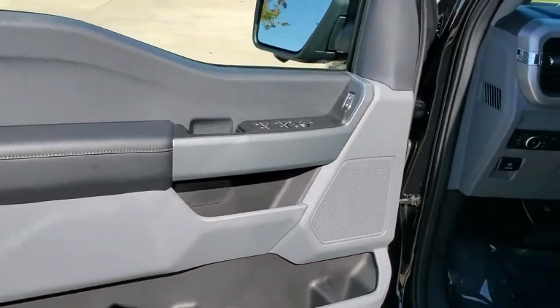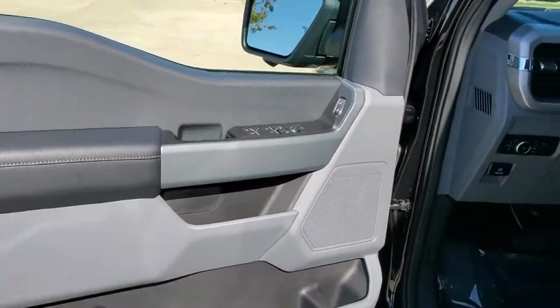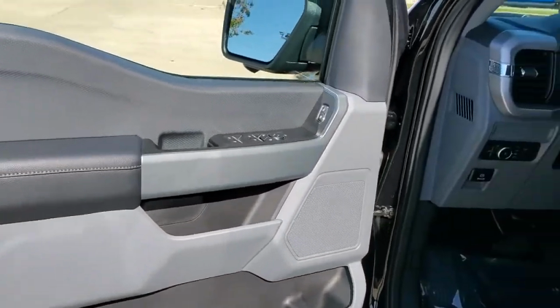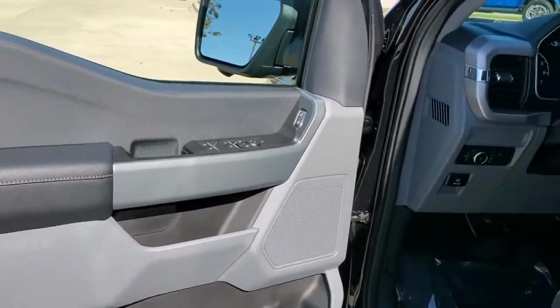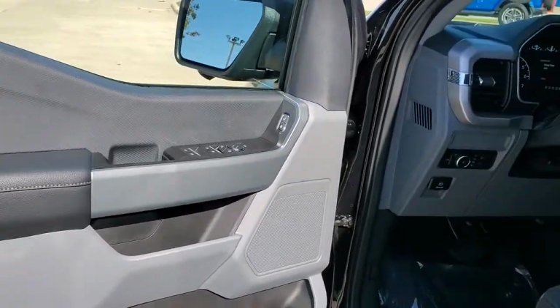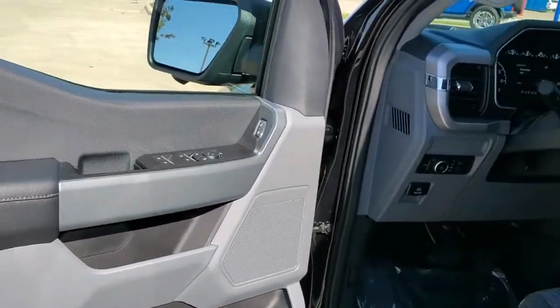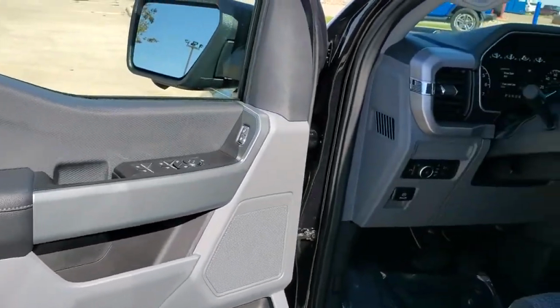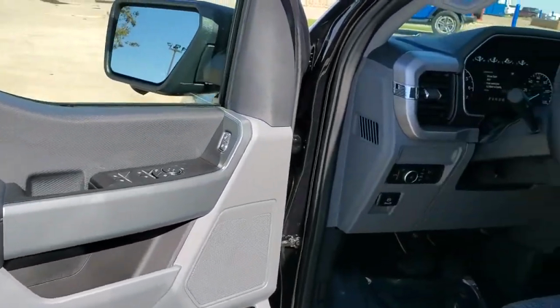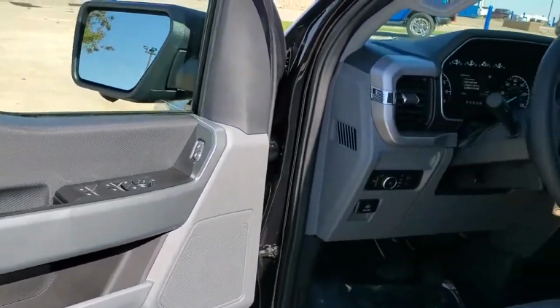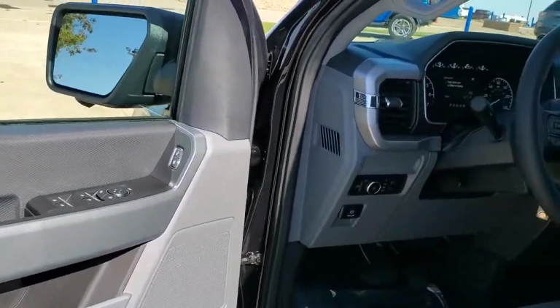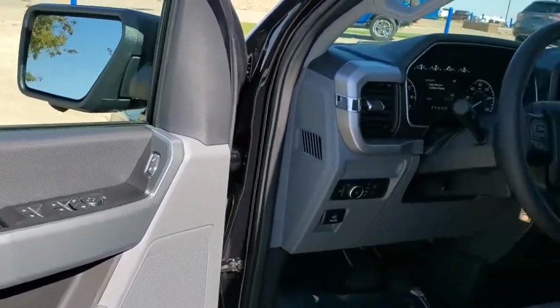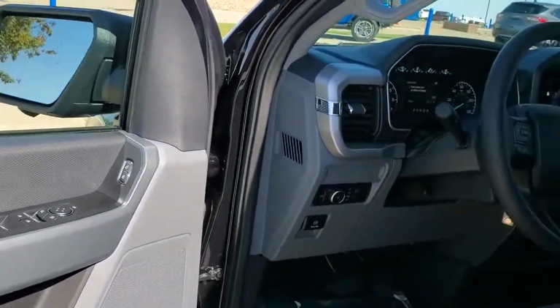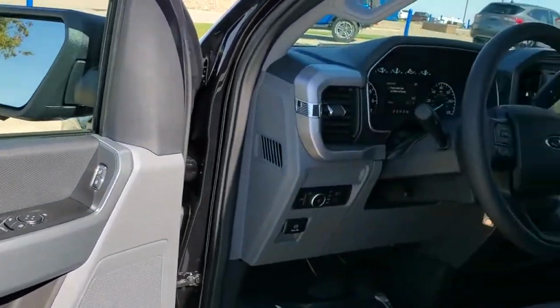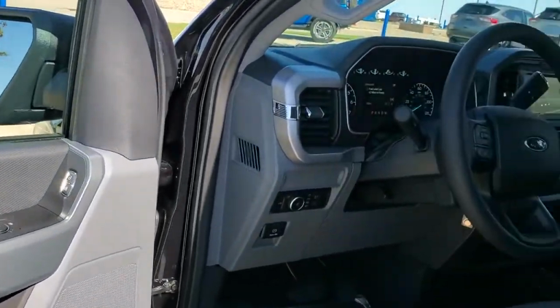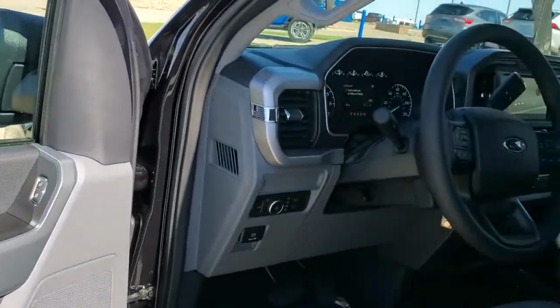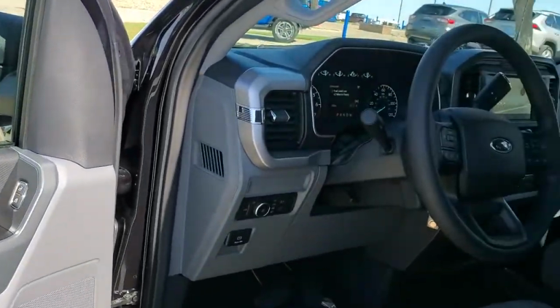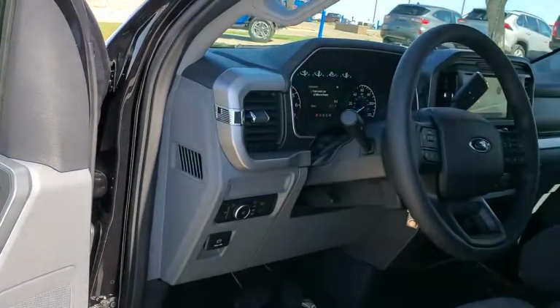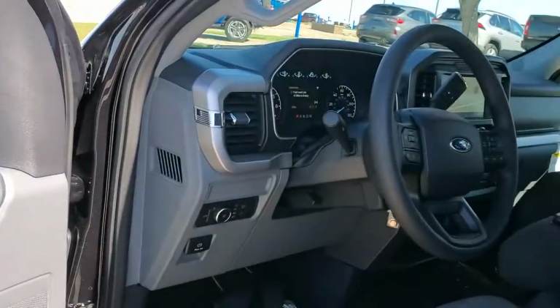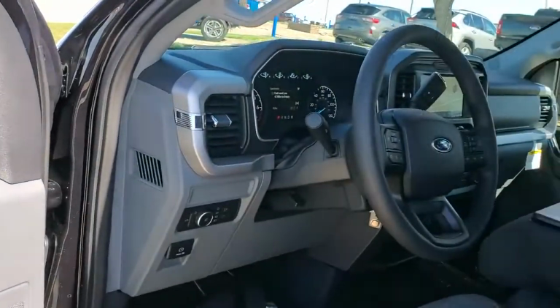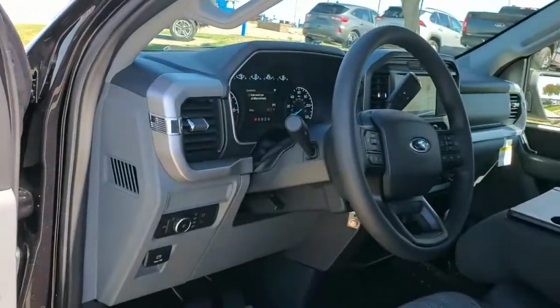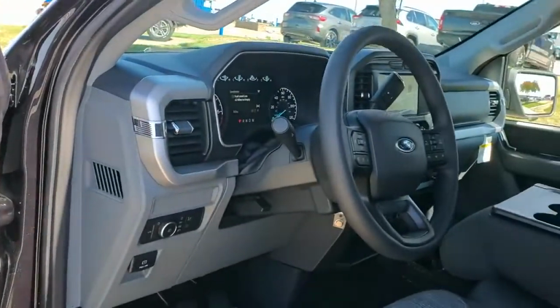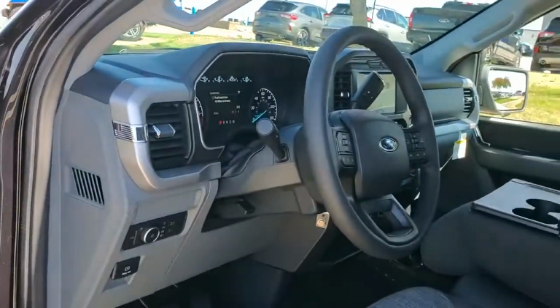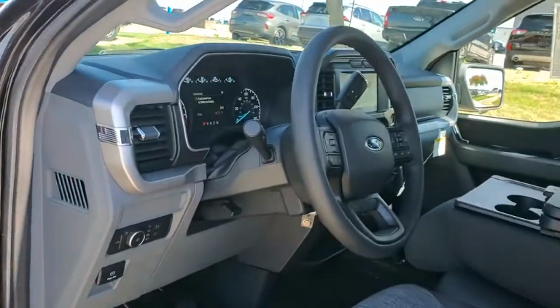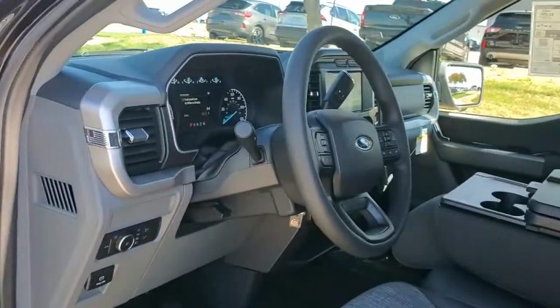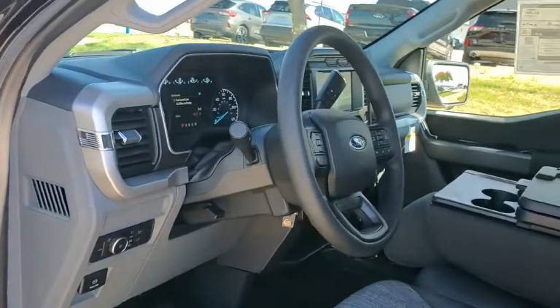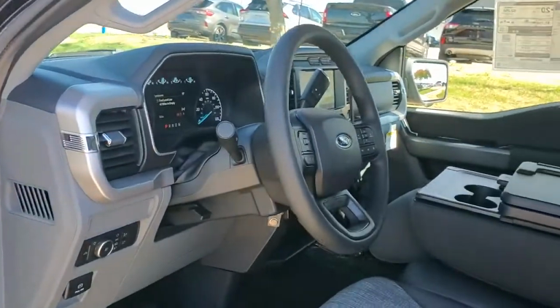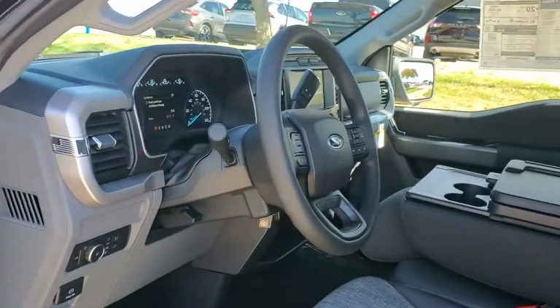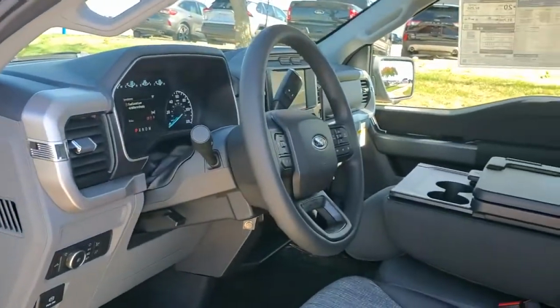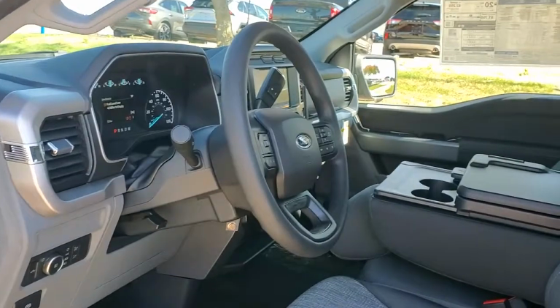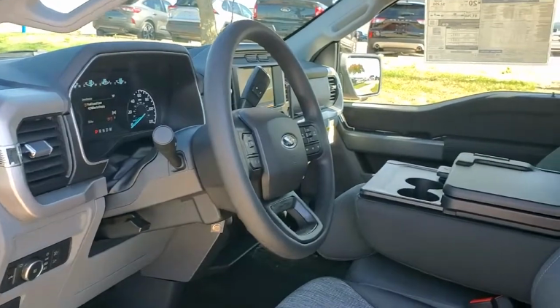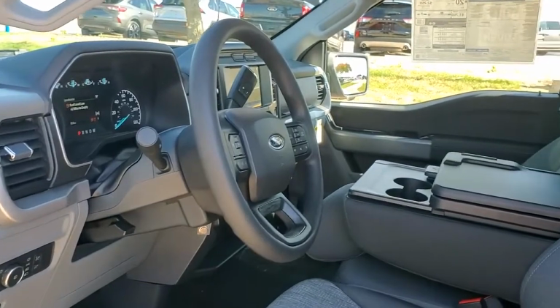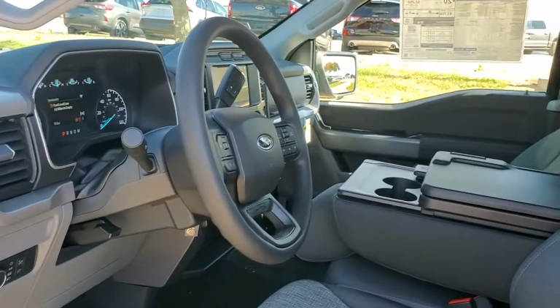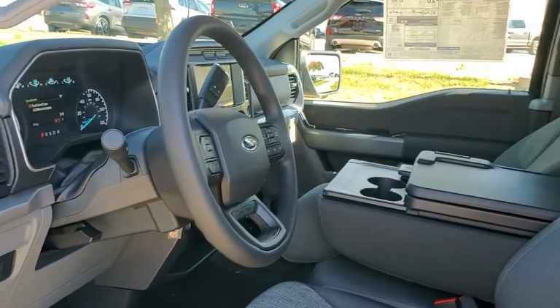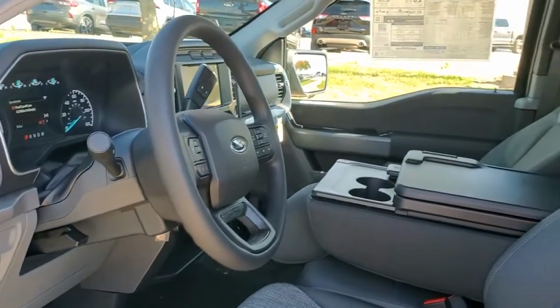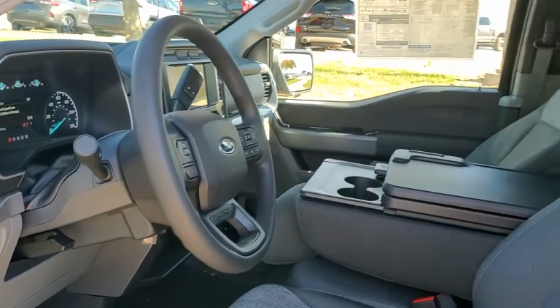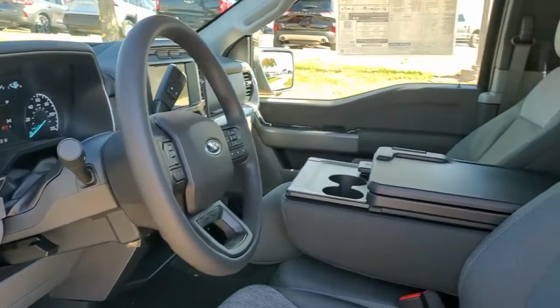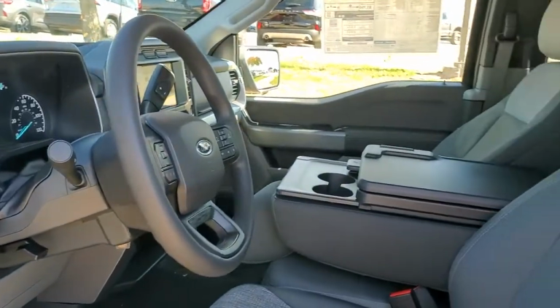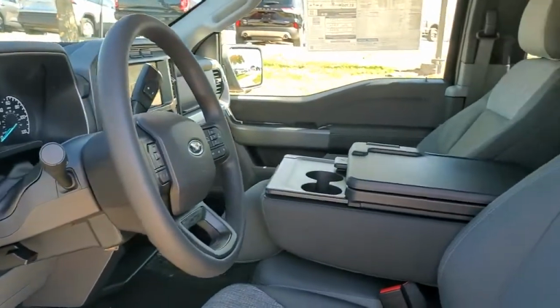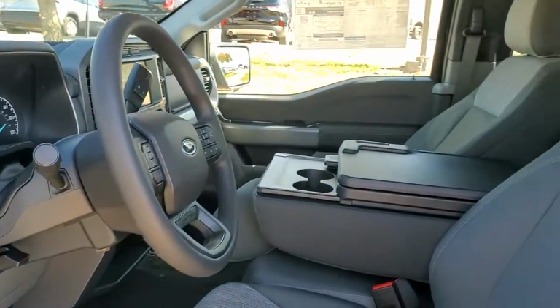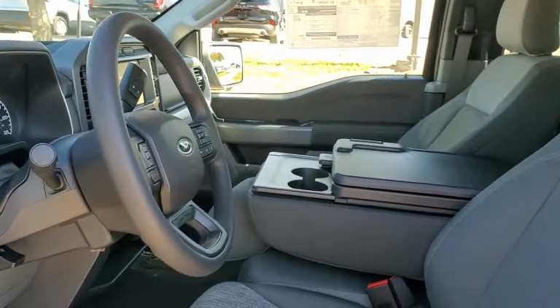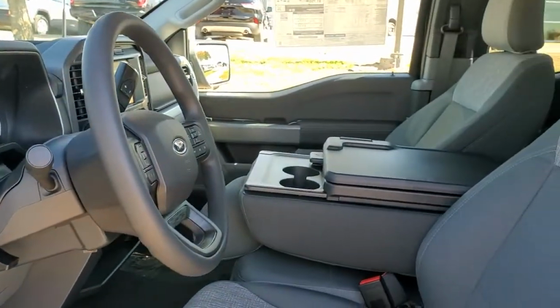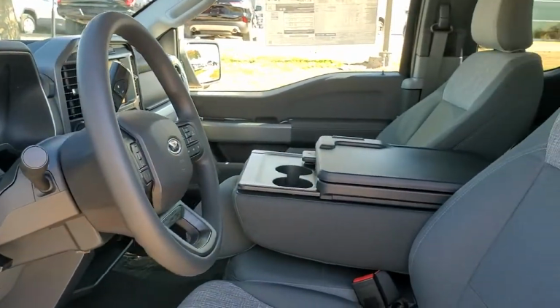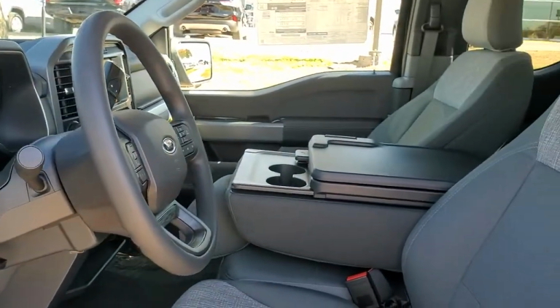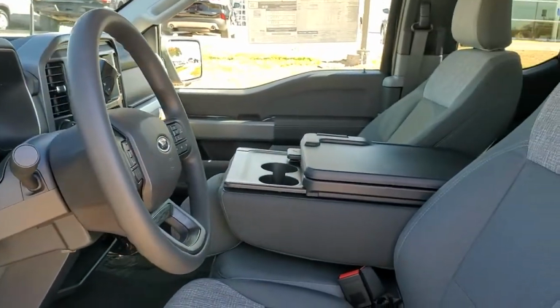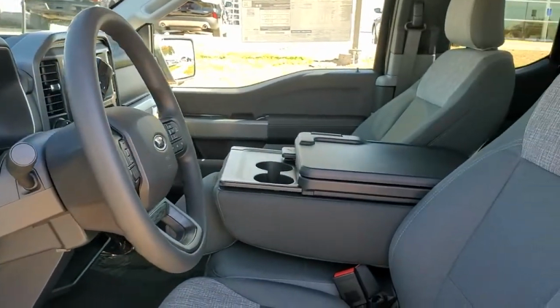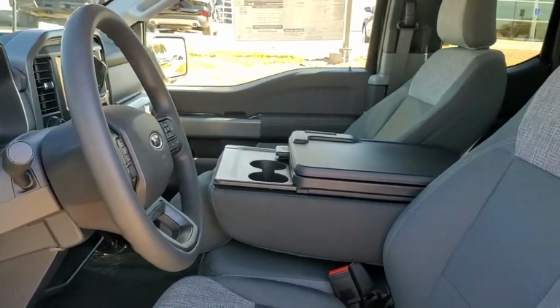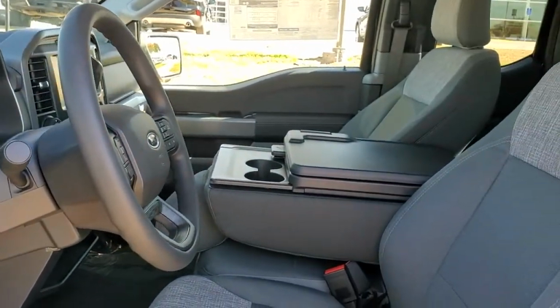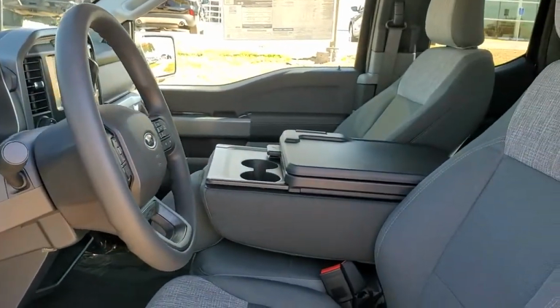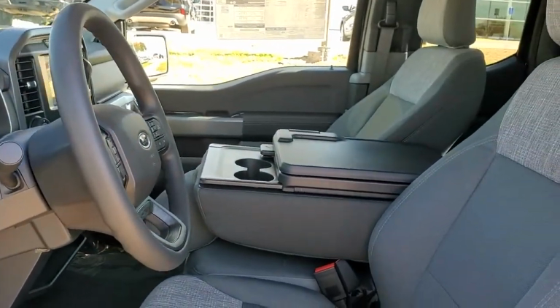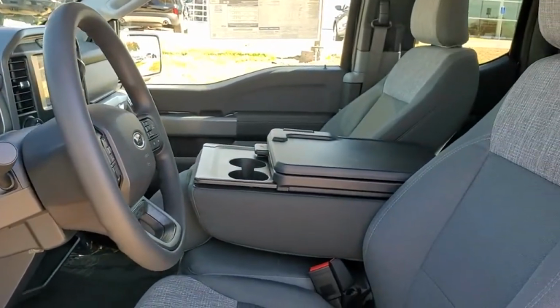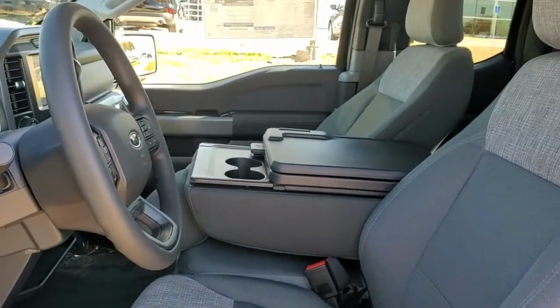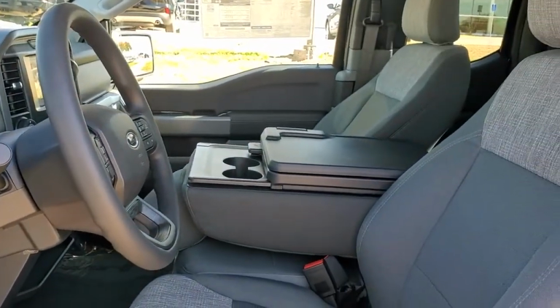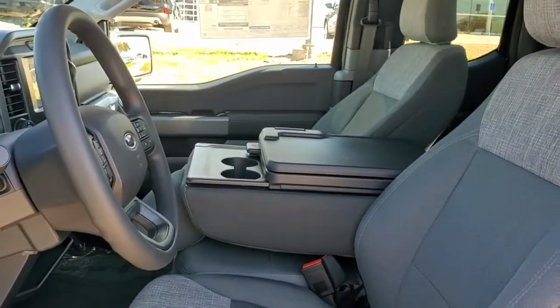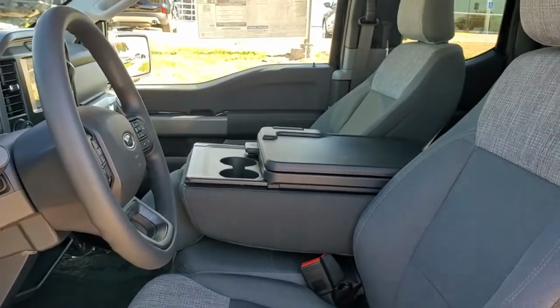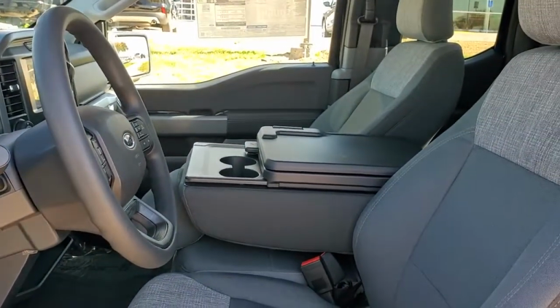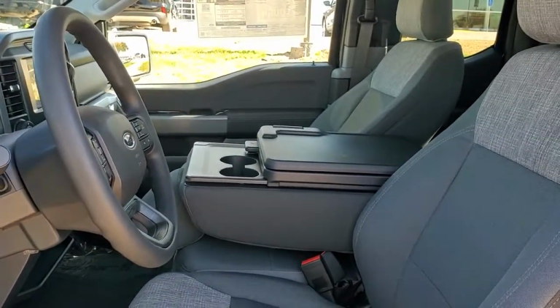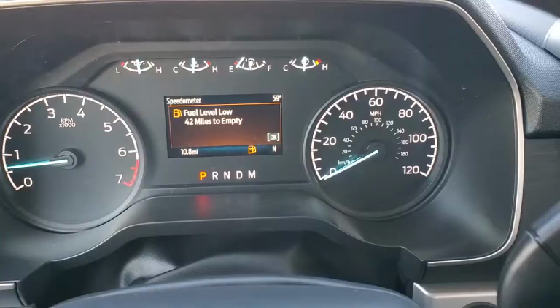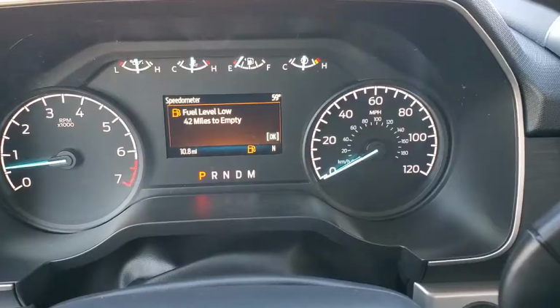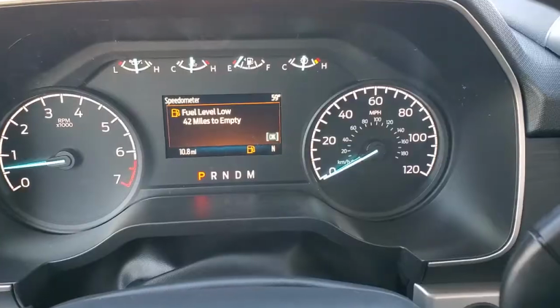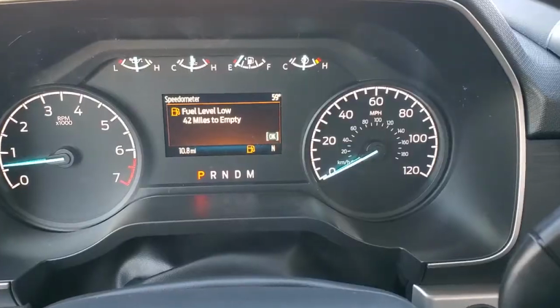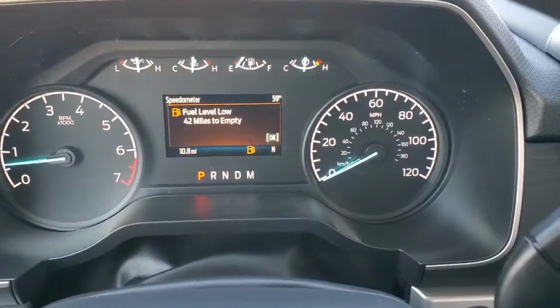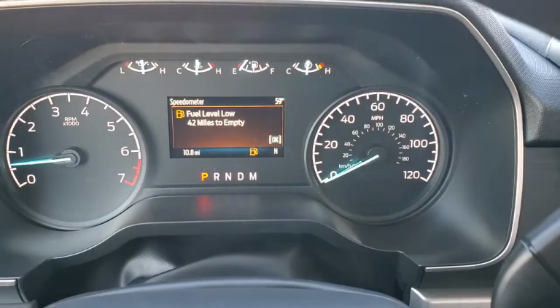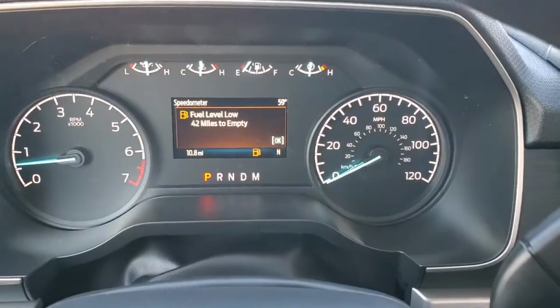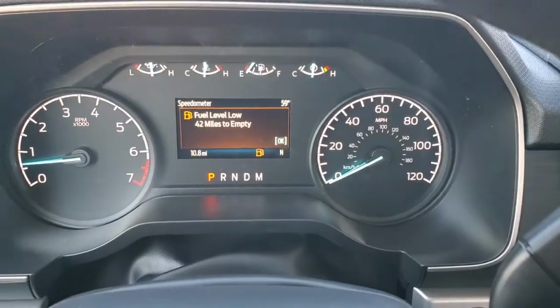Electronic stability control, aluminum wheels, intermittent wipers, traction control, and passenger vanity mirror.